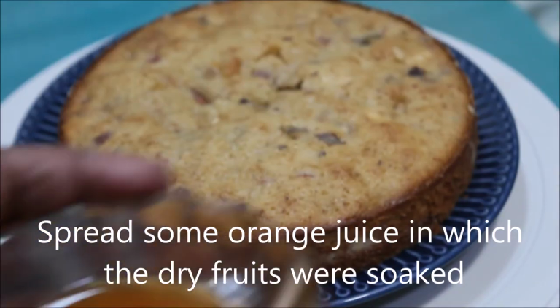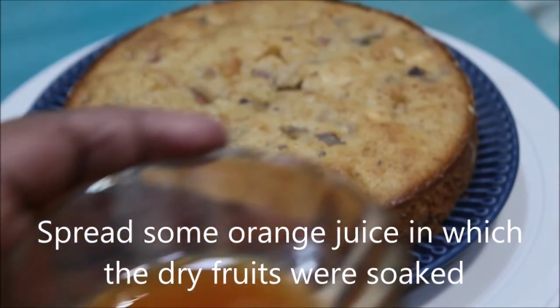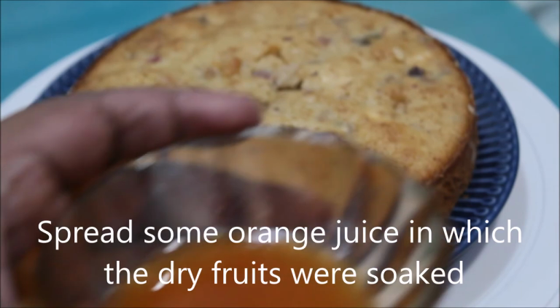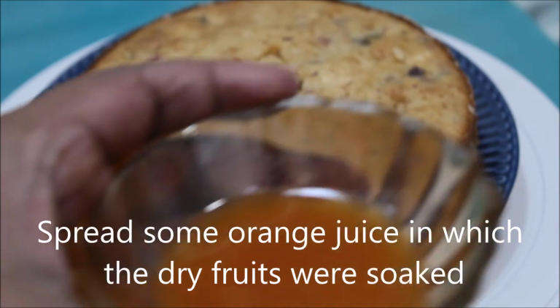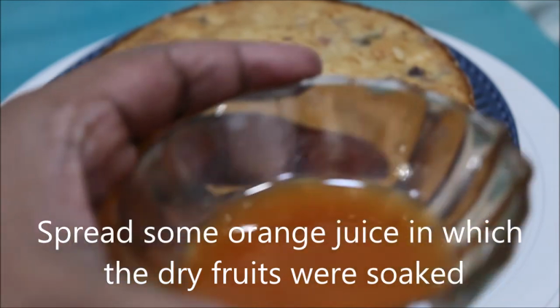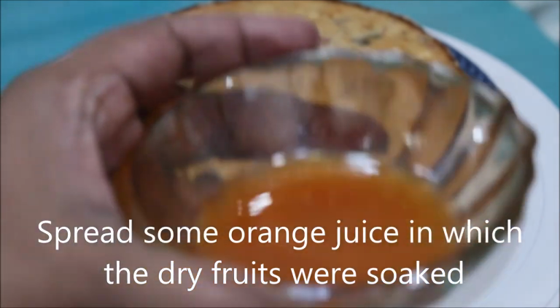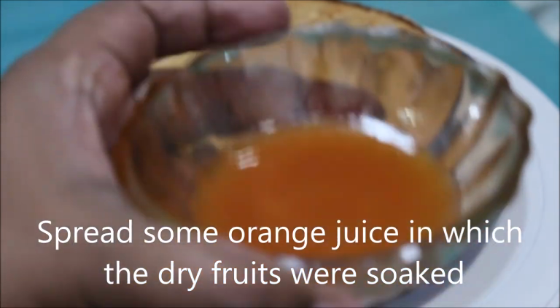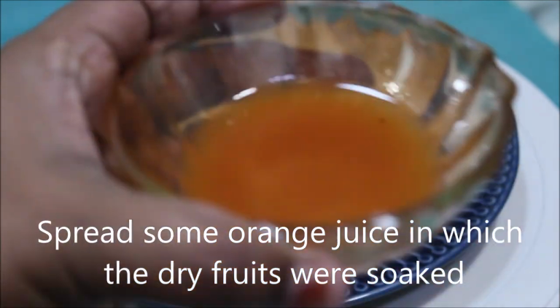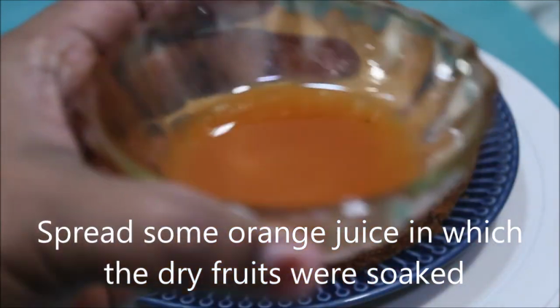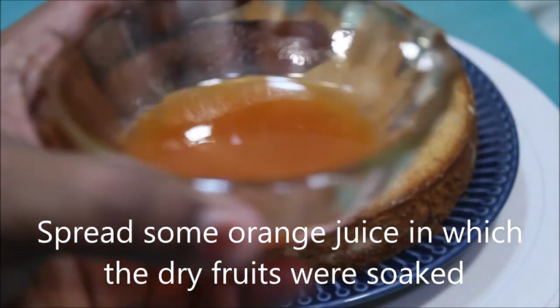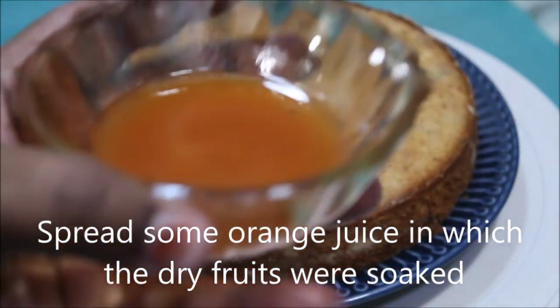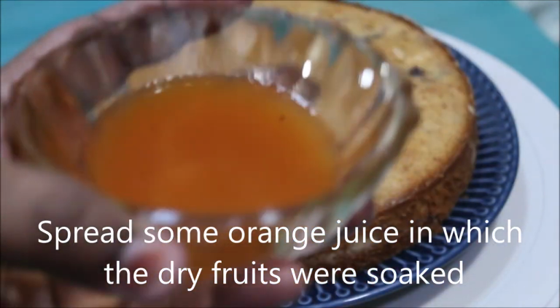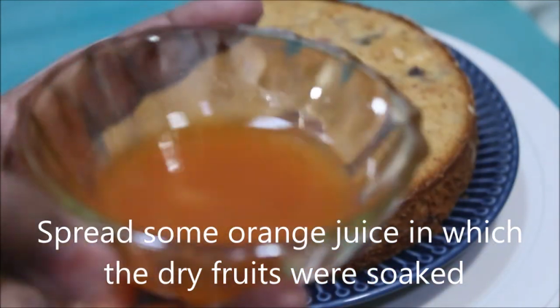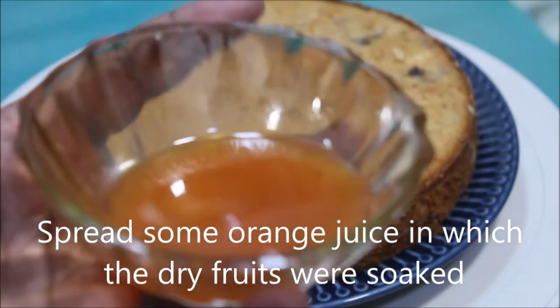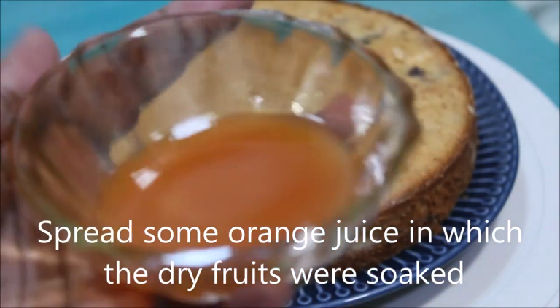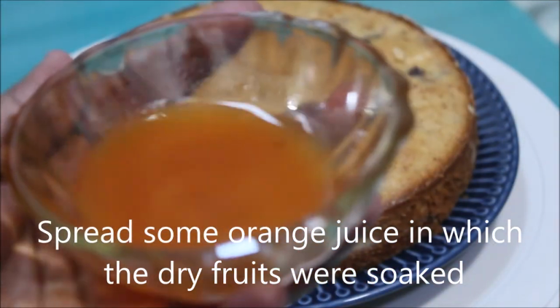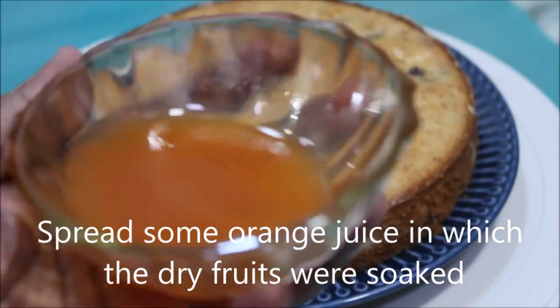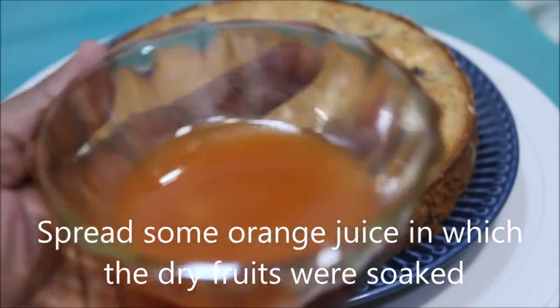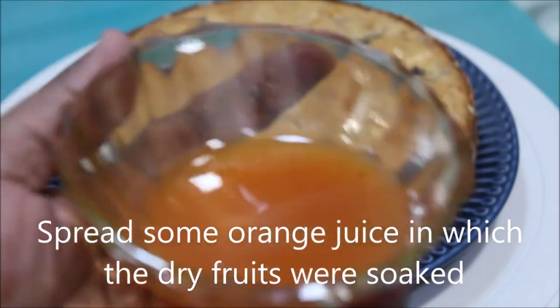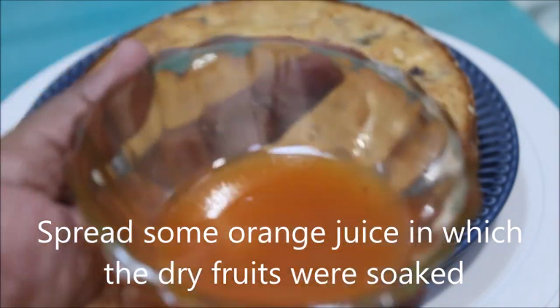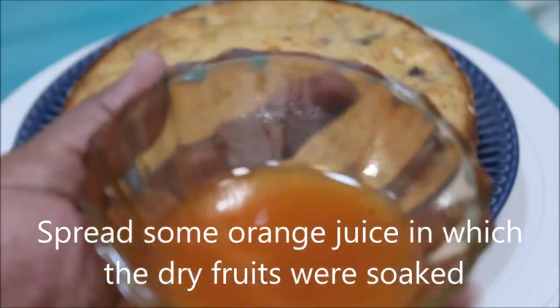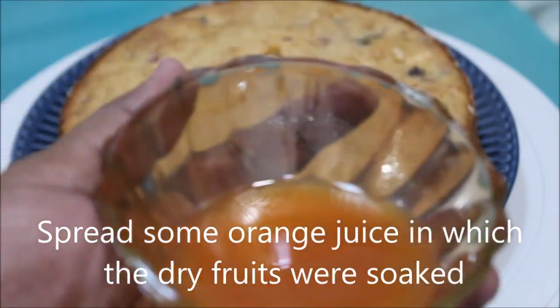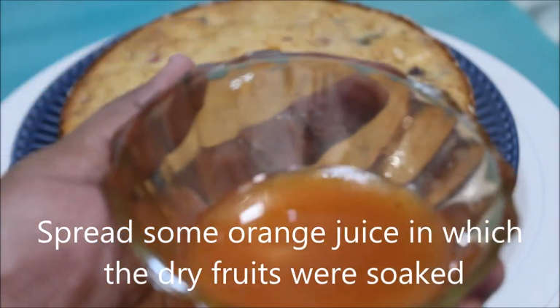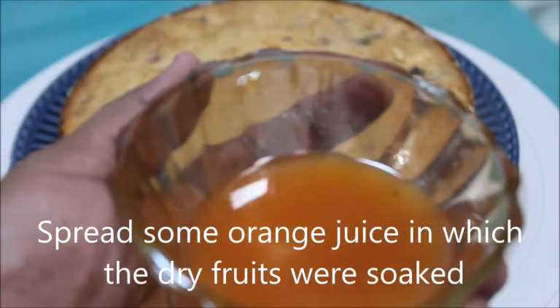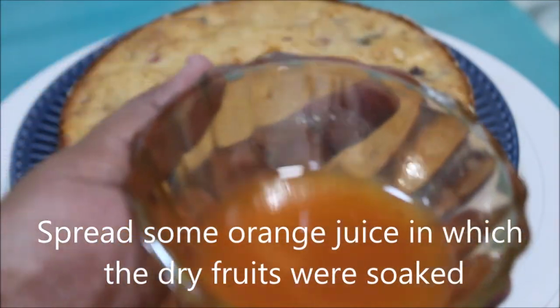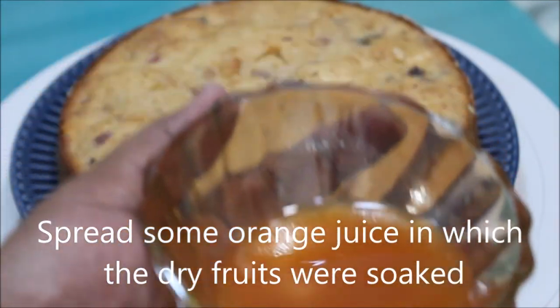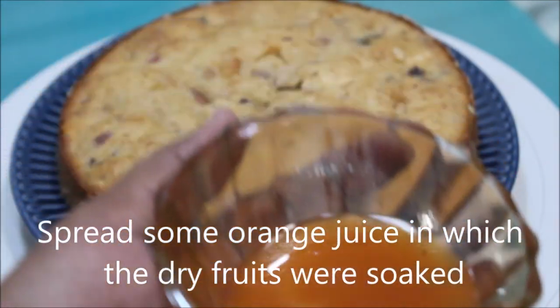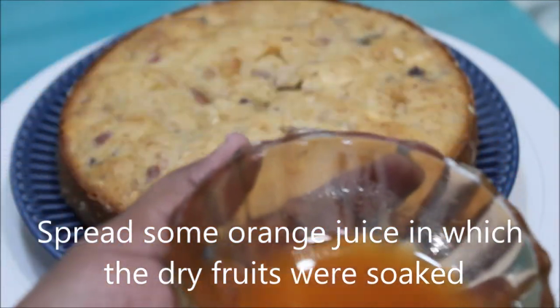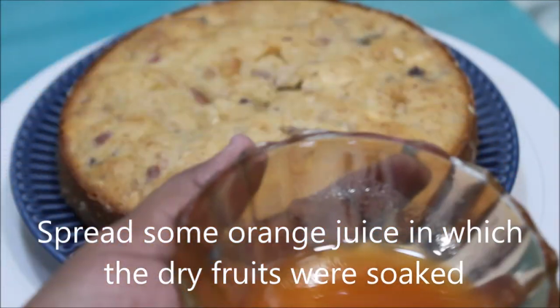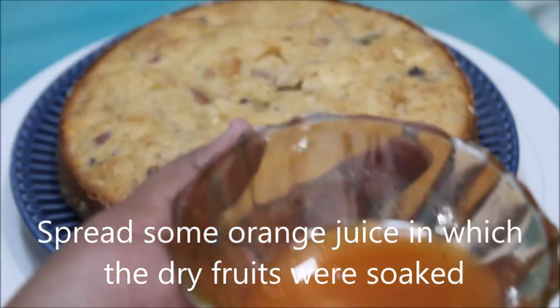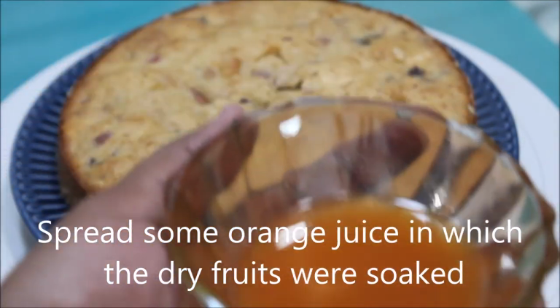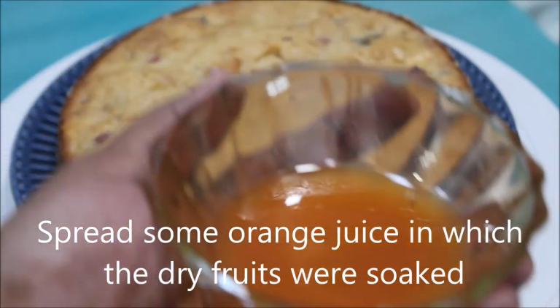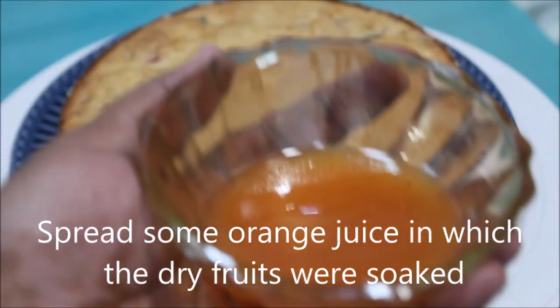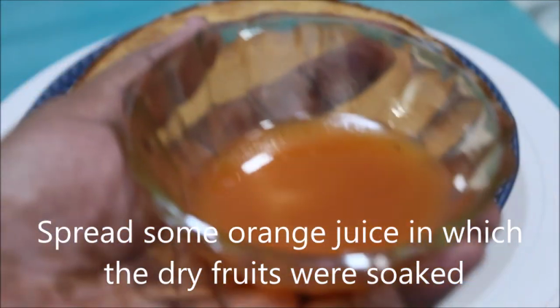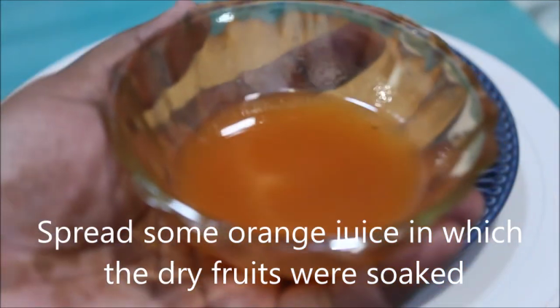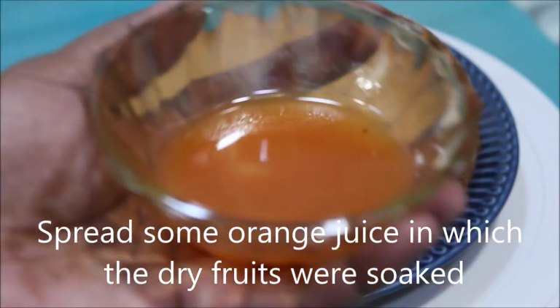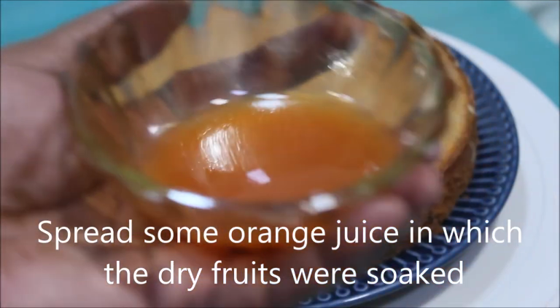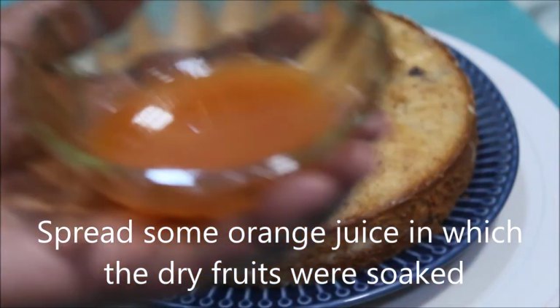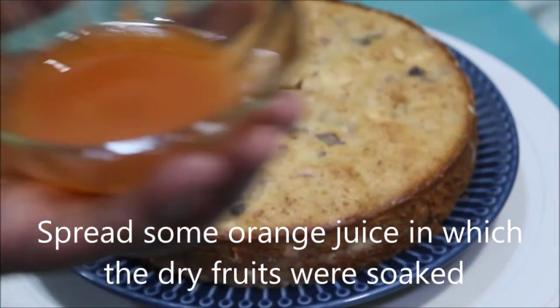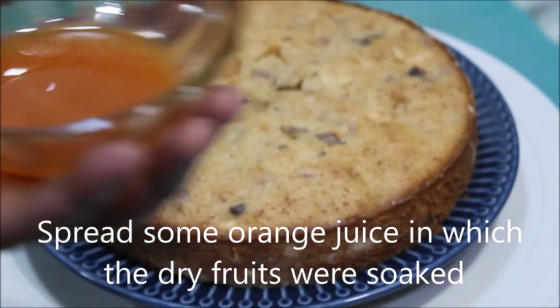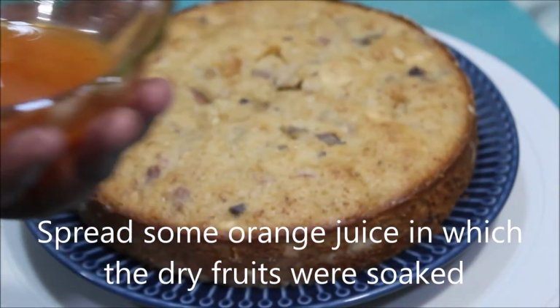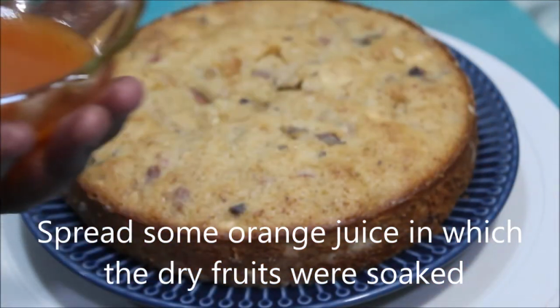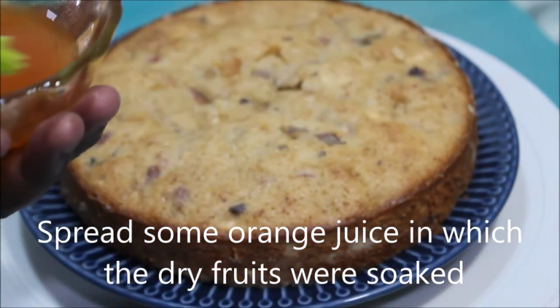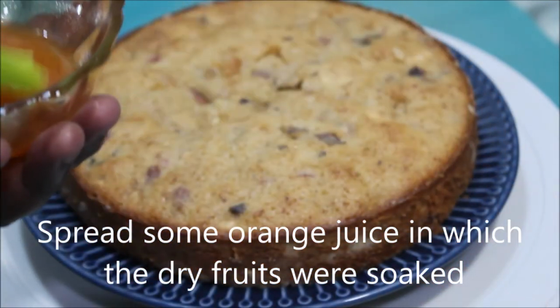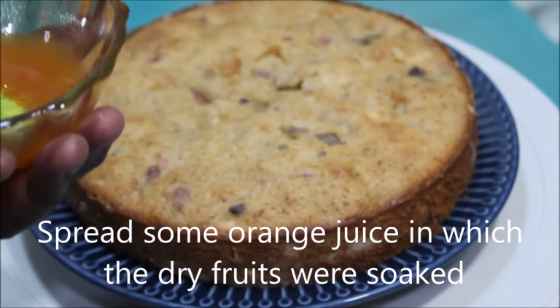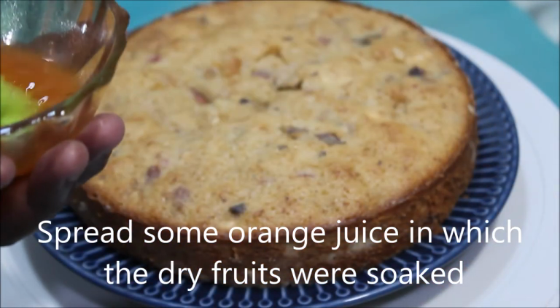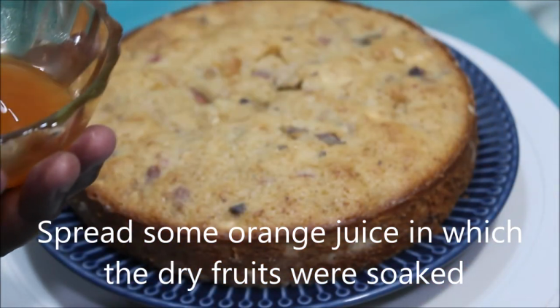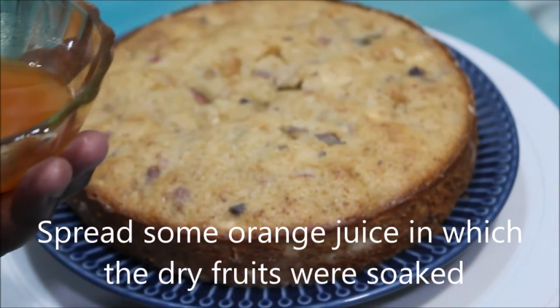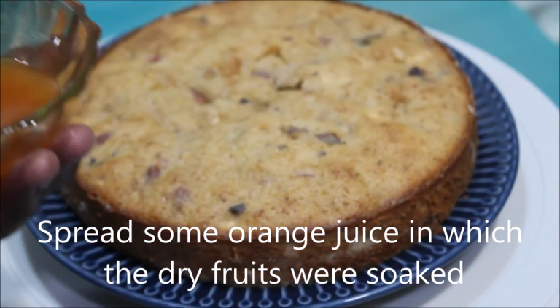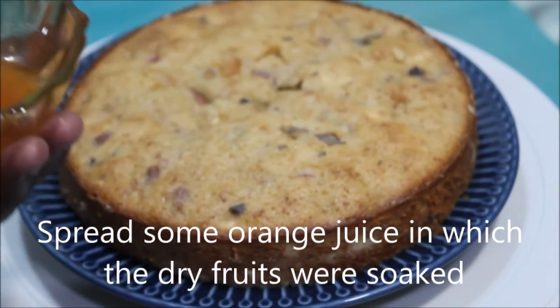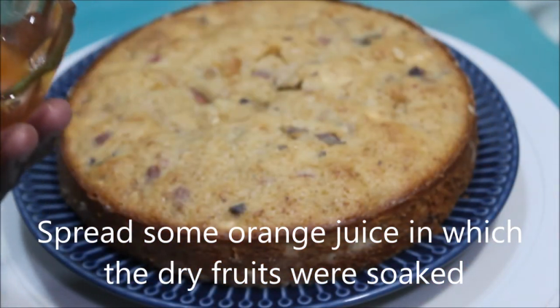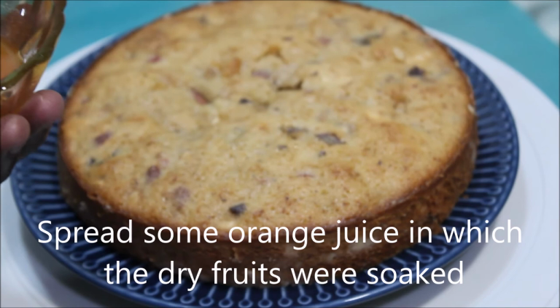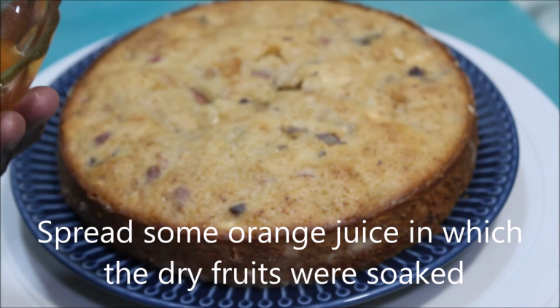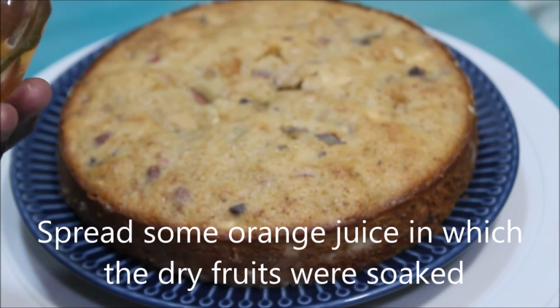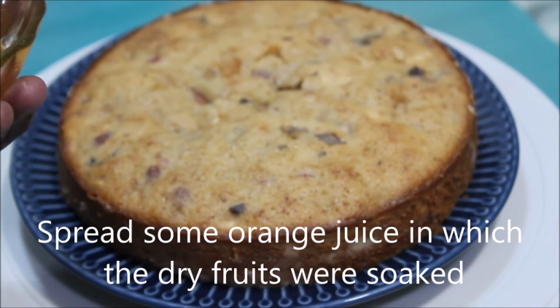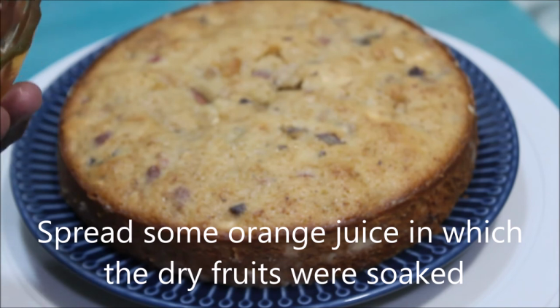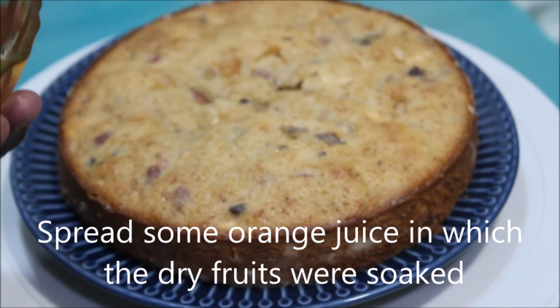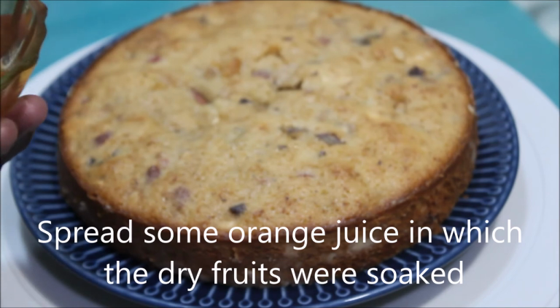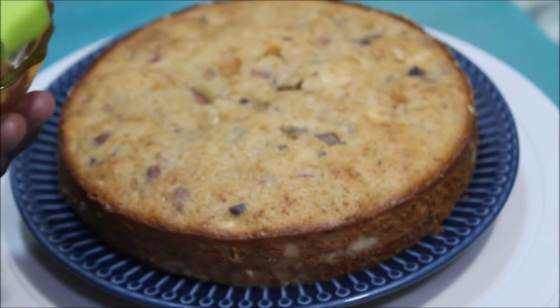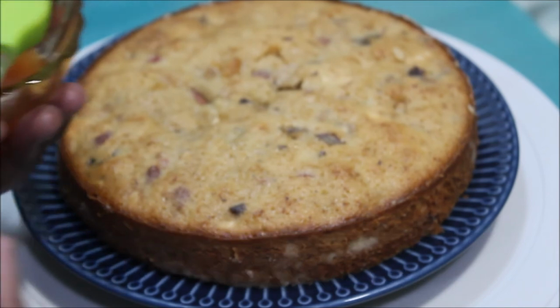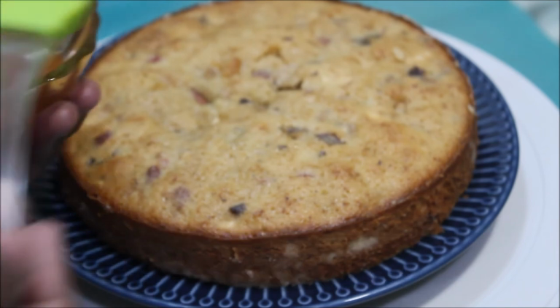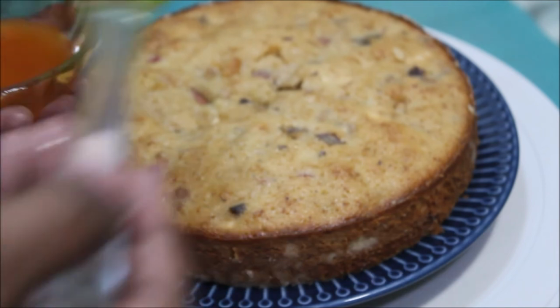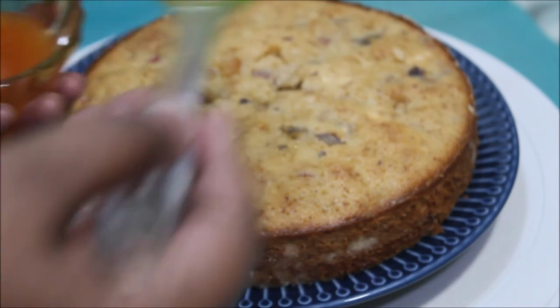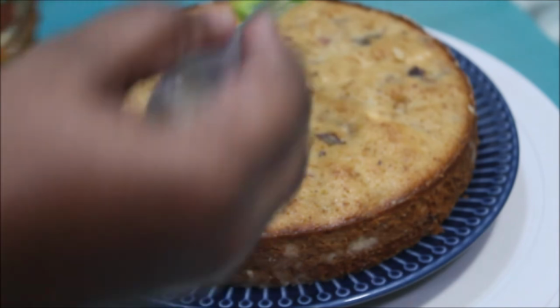Once the cake is cooled off completely, spread some leftover juice in which the fruits were soaked. This will enhance the flavors of the cake.